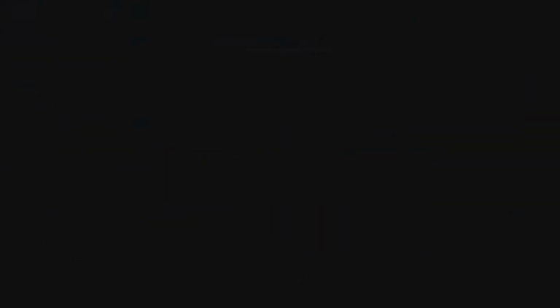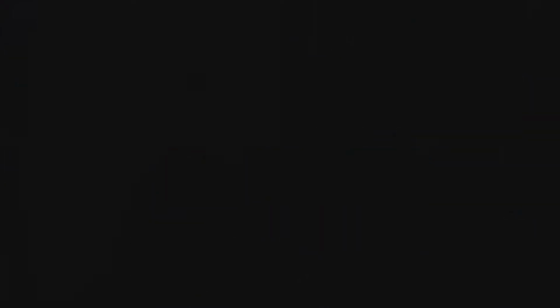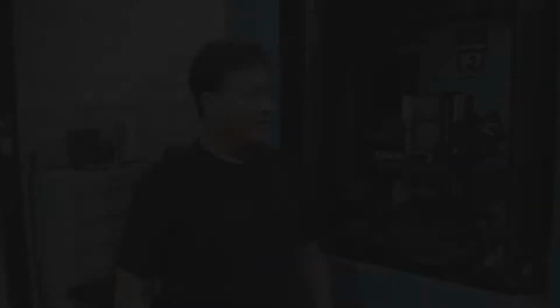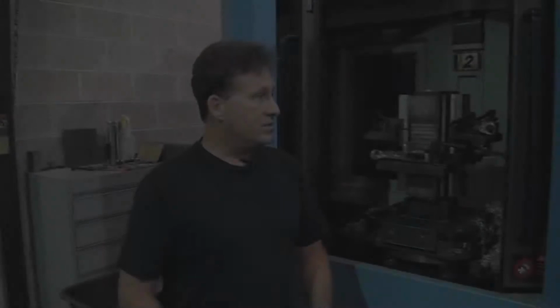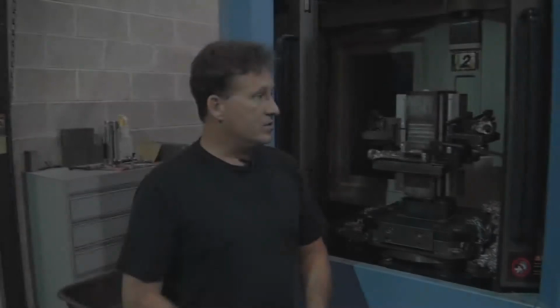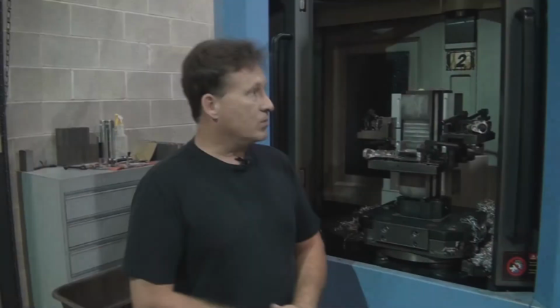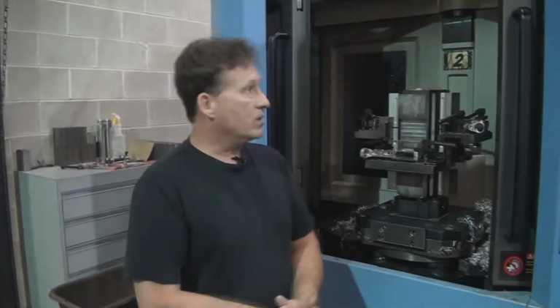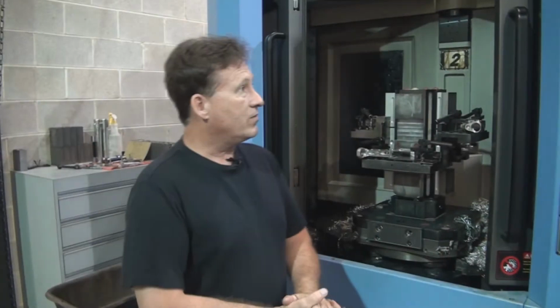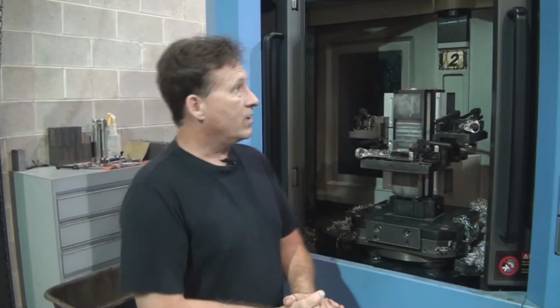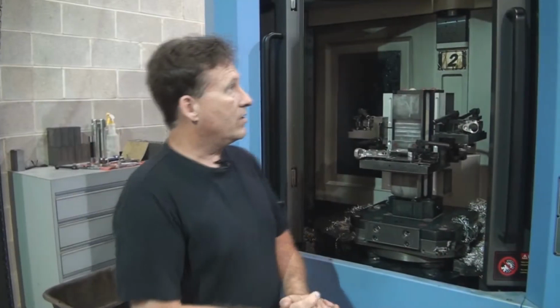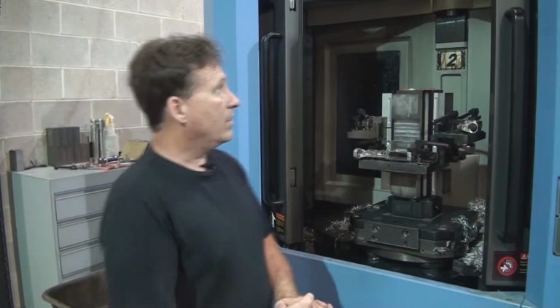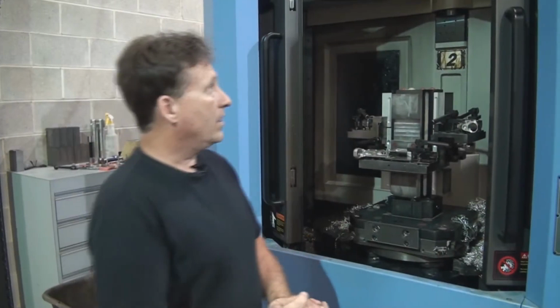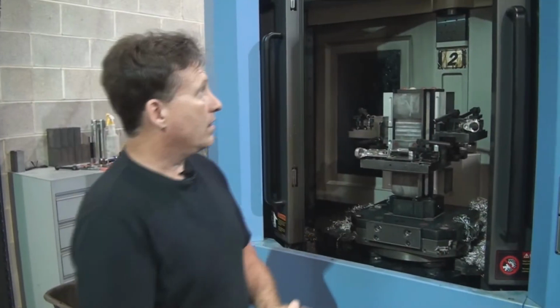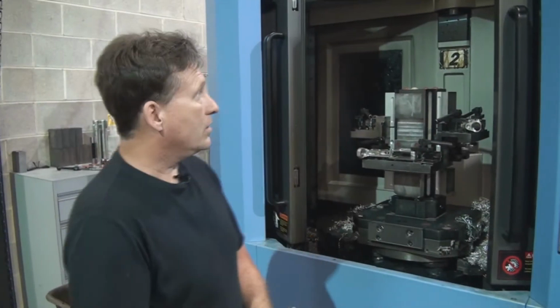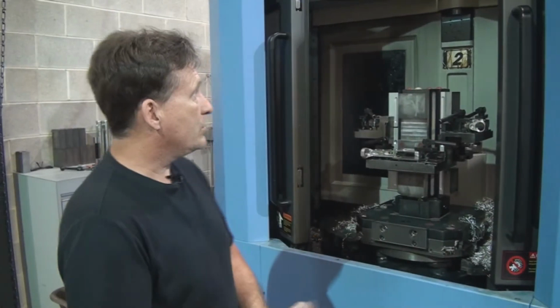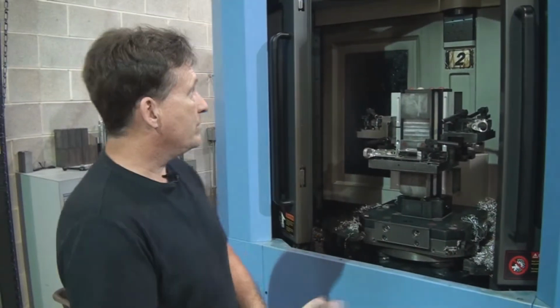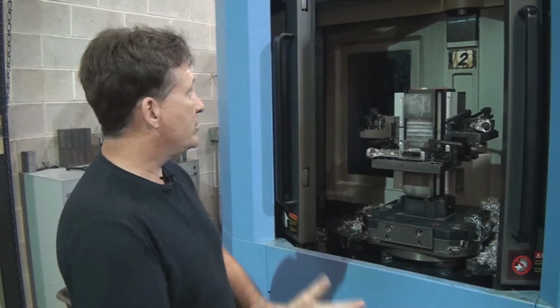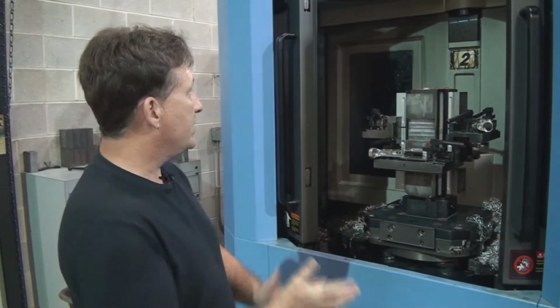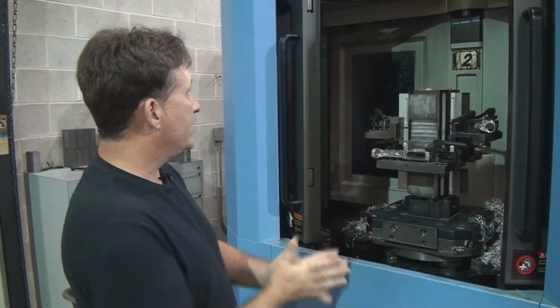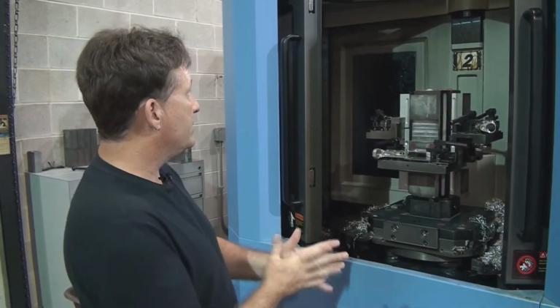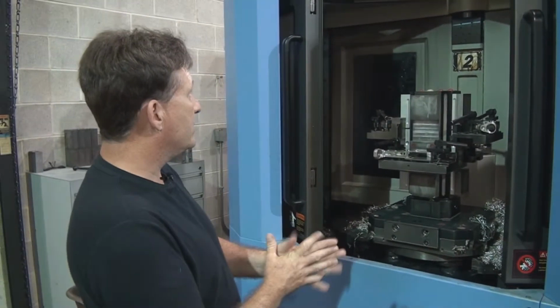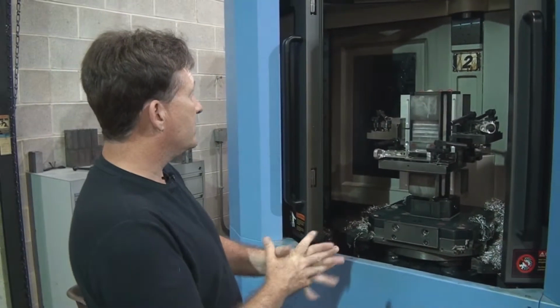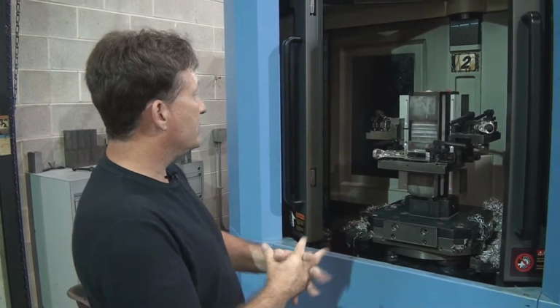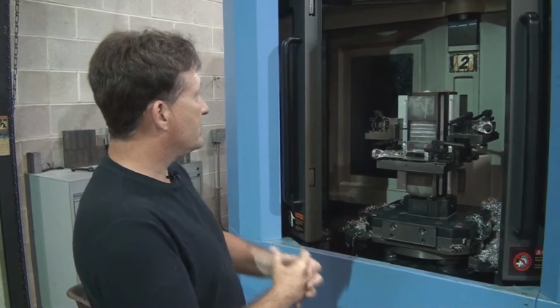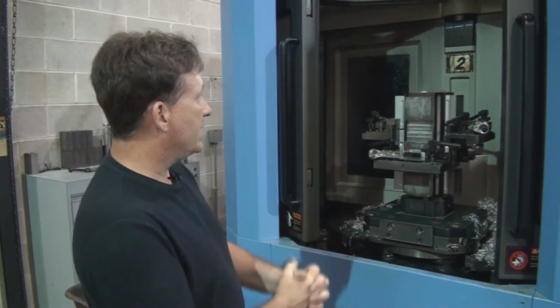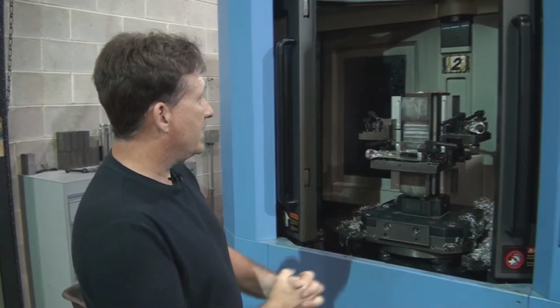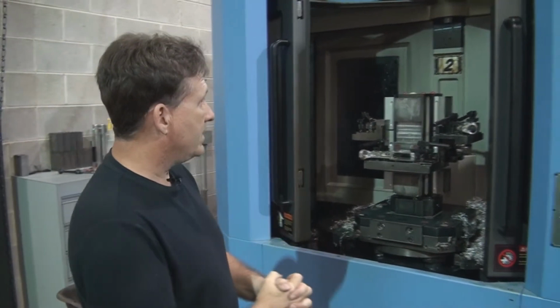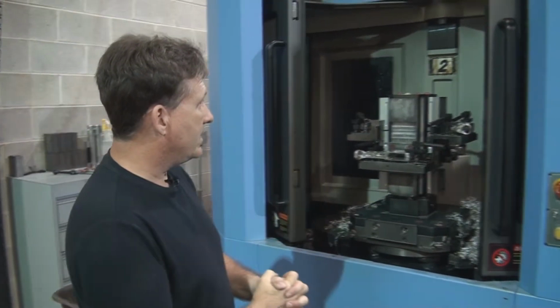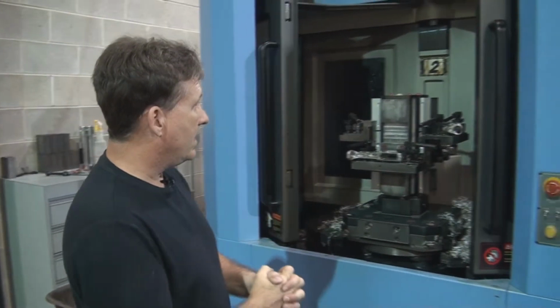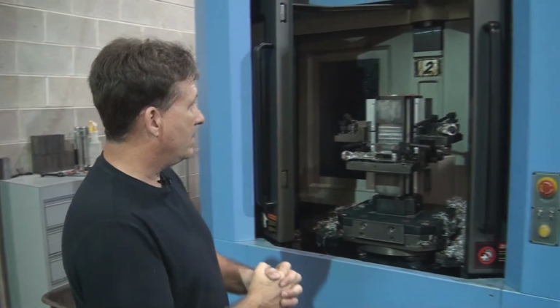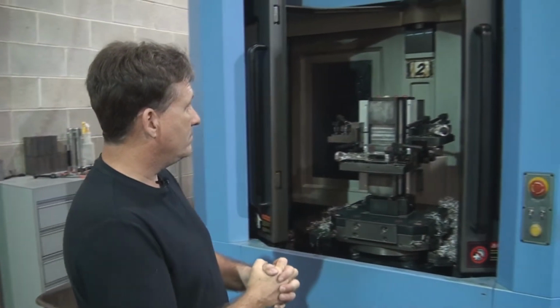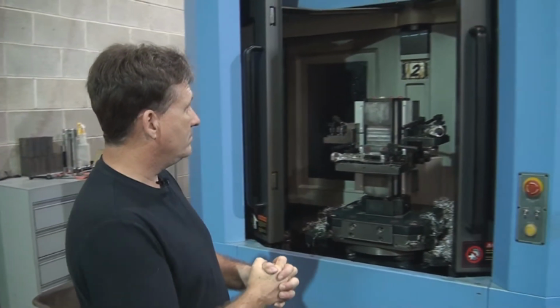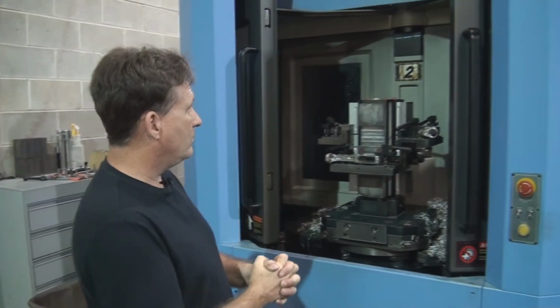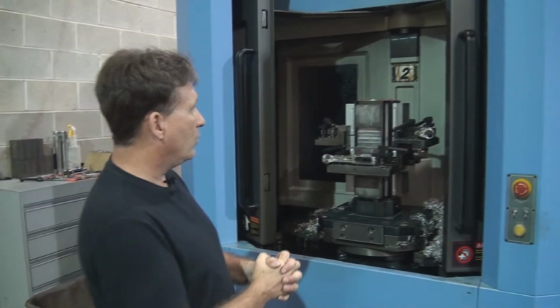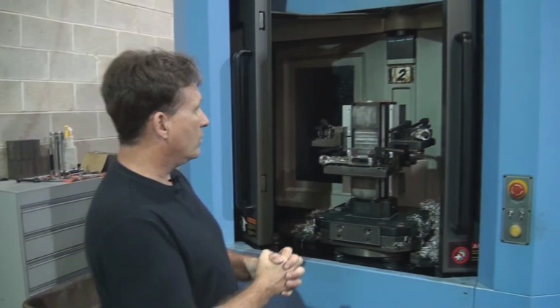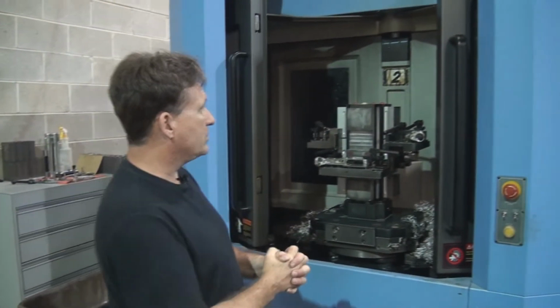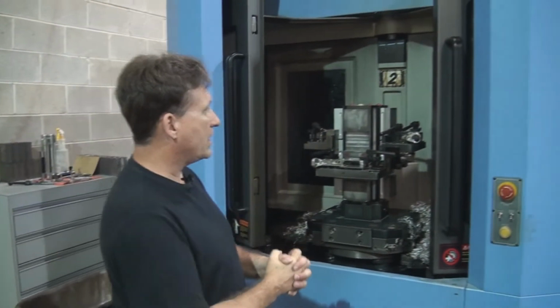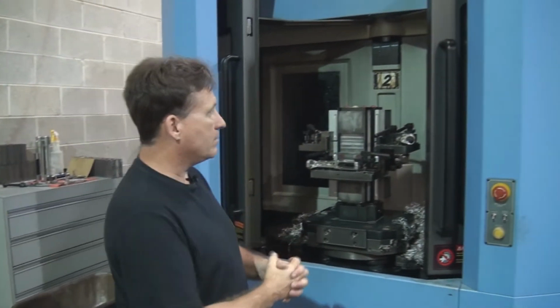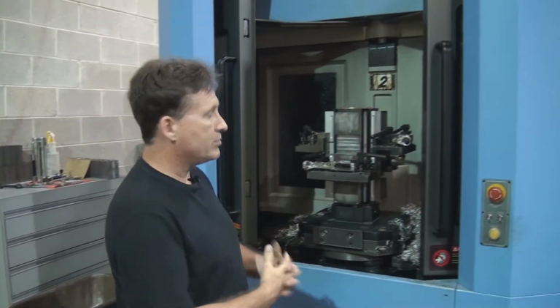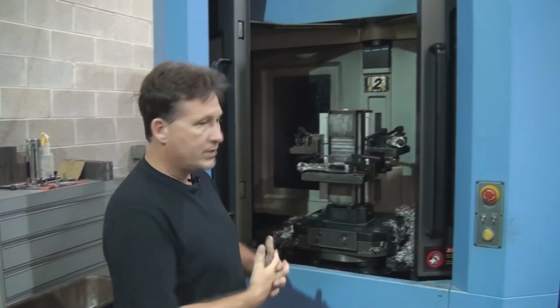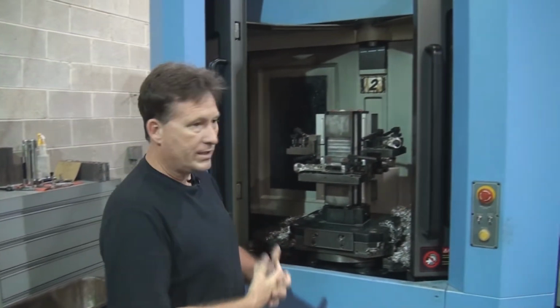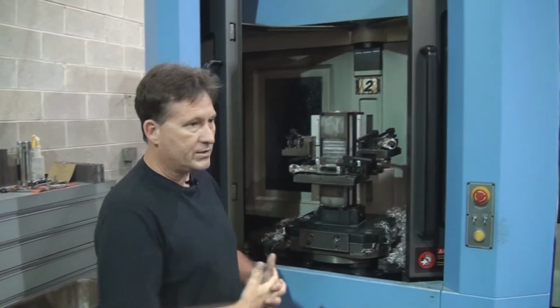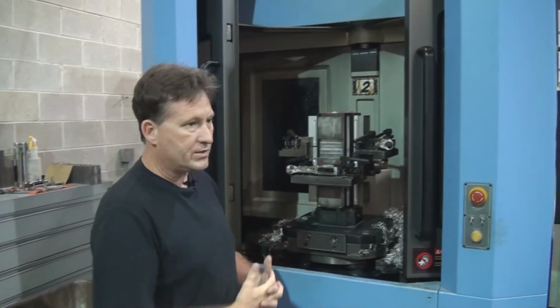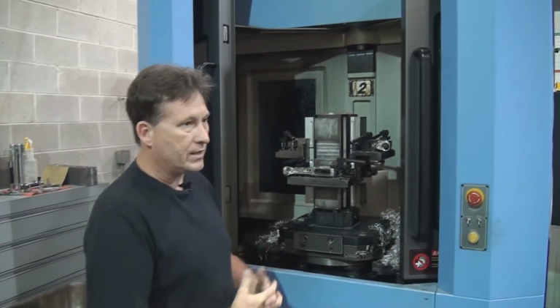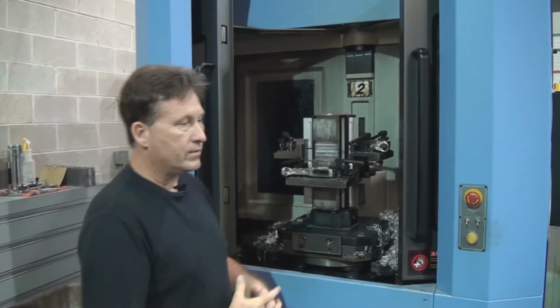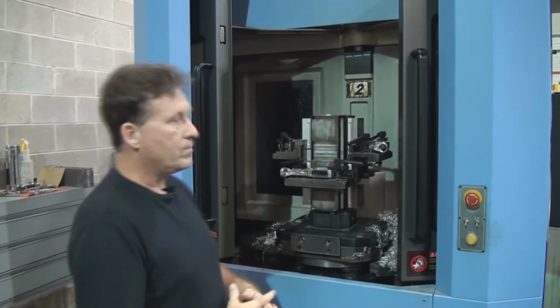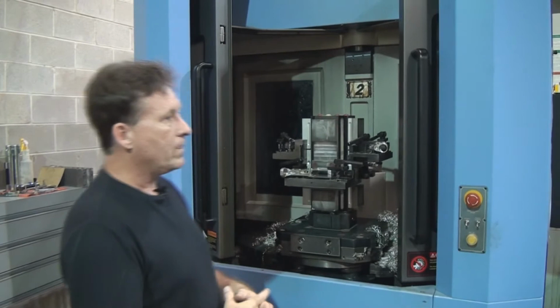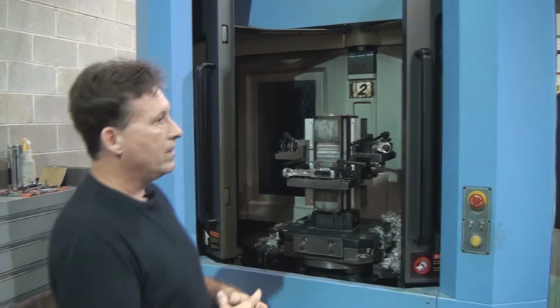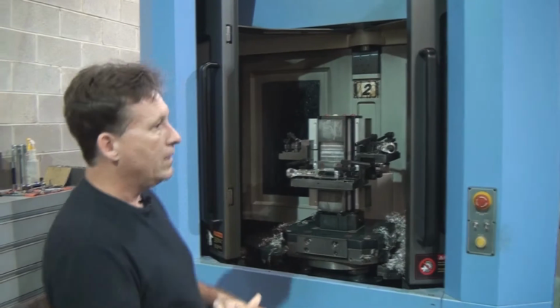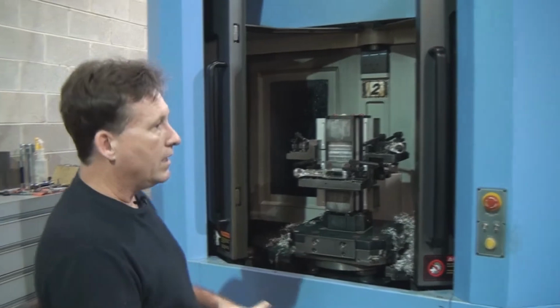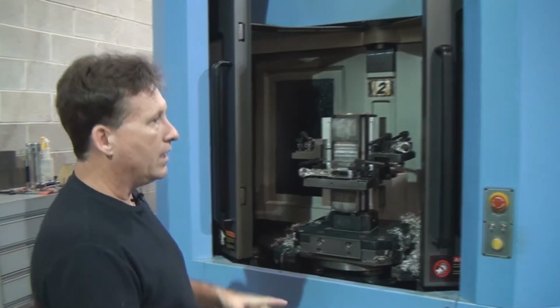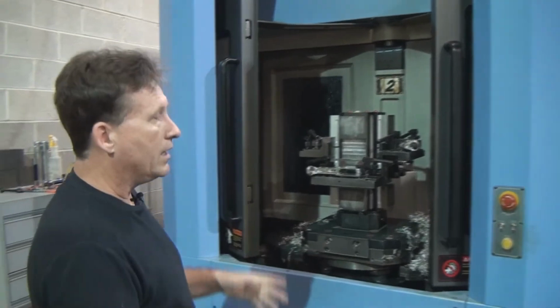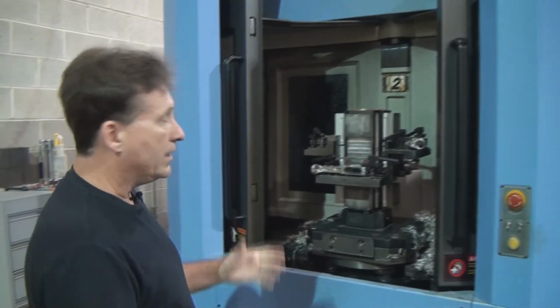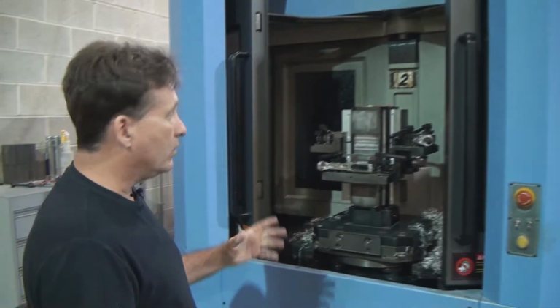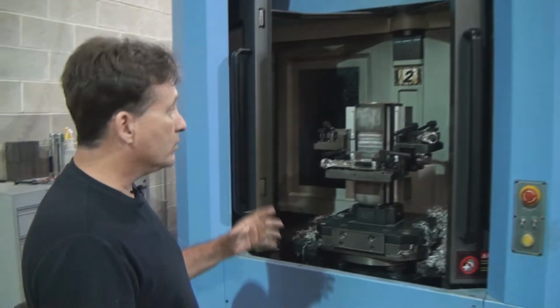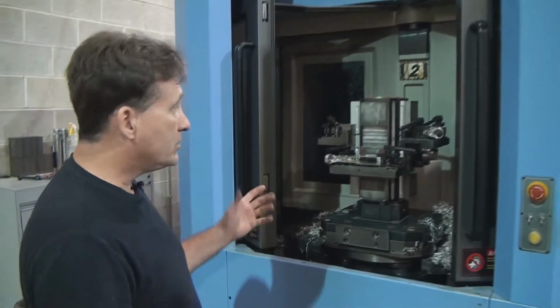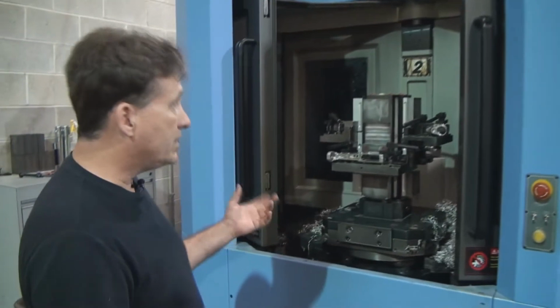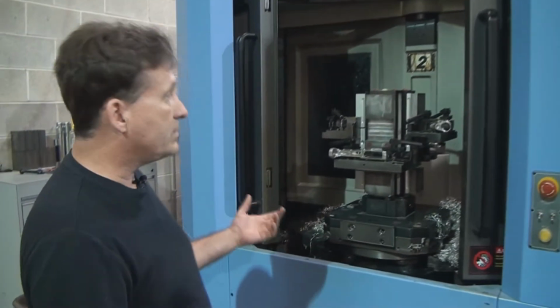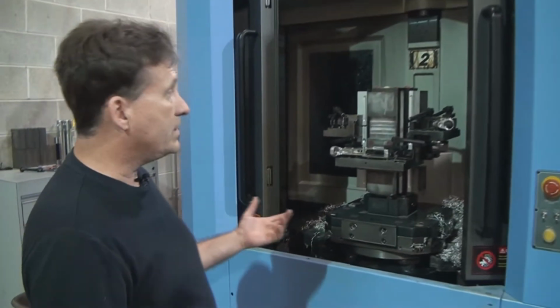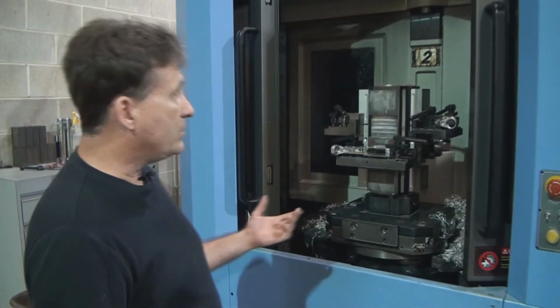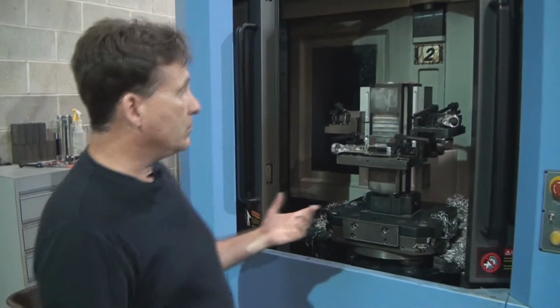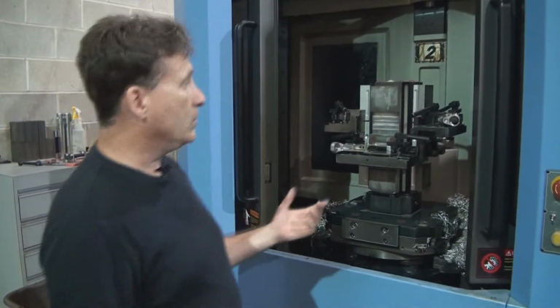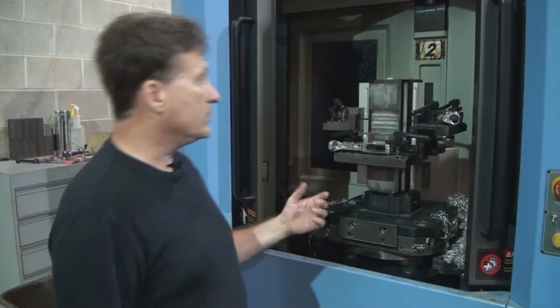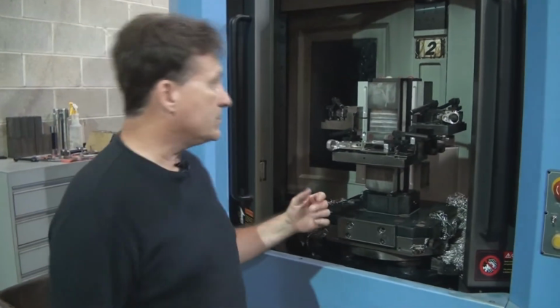This is one of our larger machines — a horizontal machining center. It holds 60 tools.